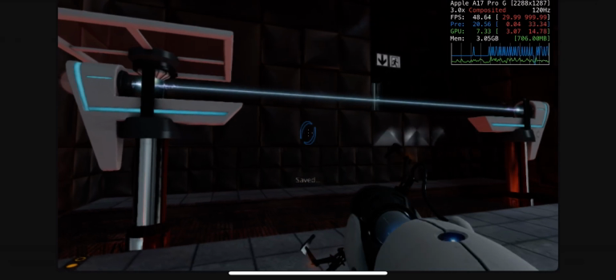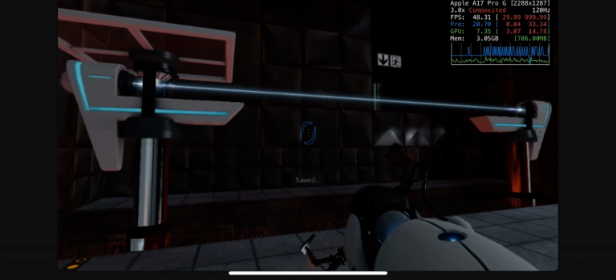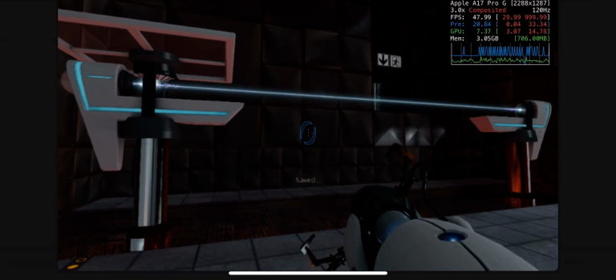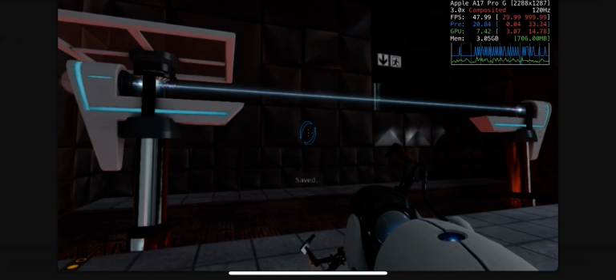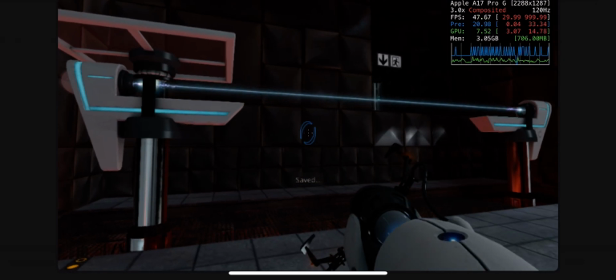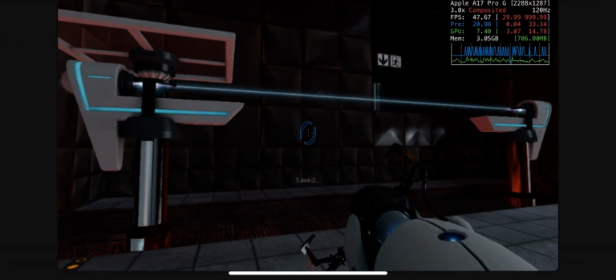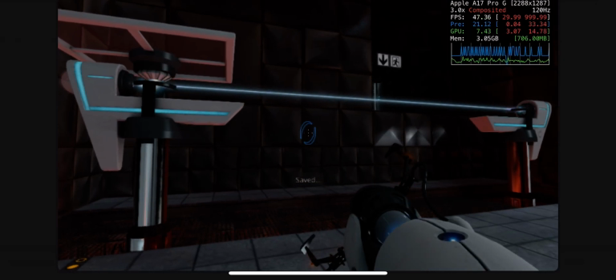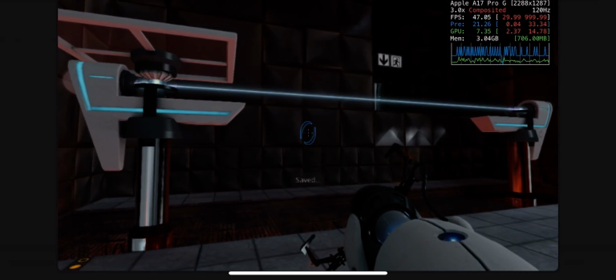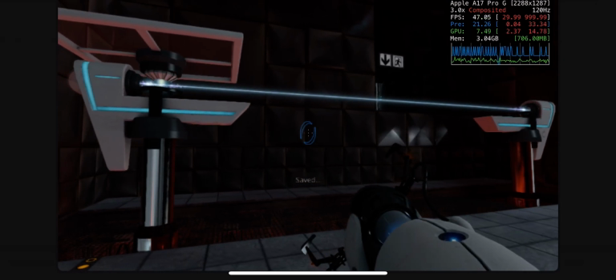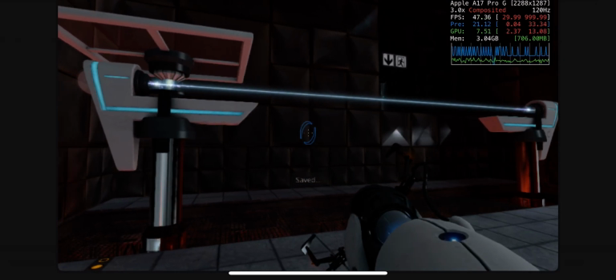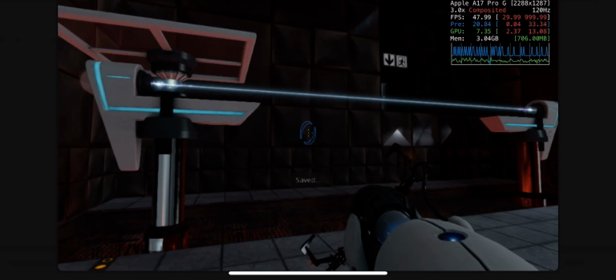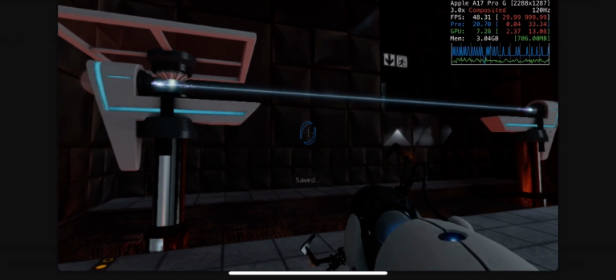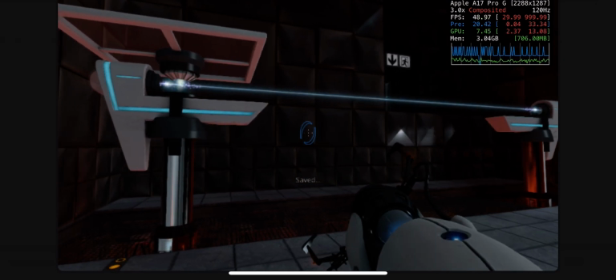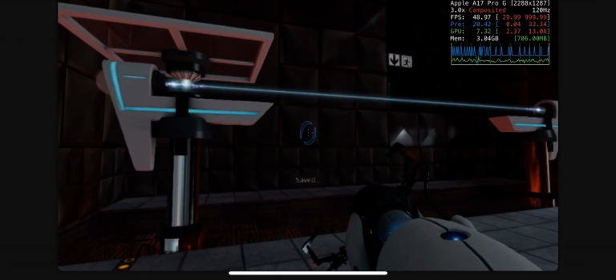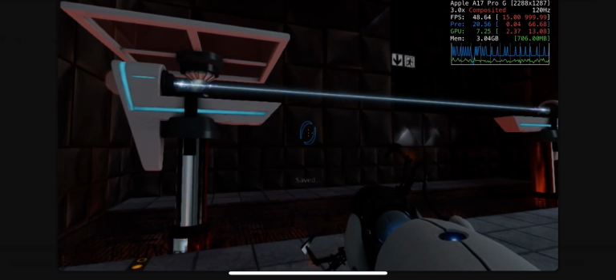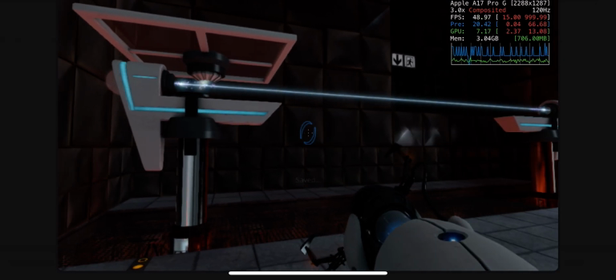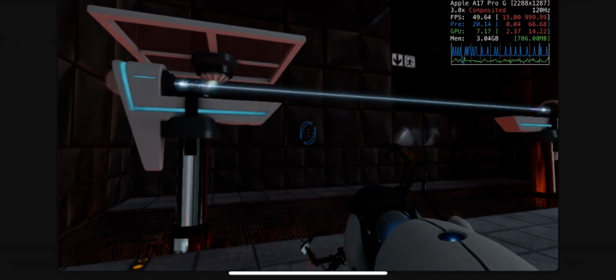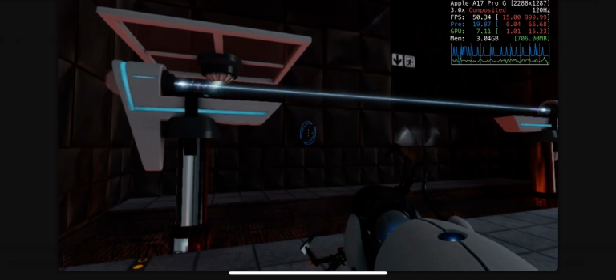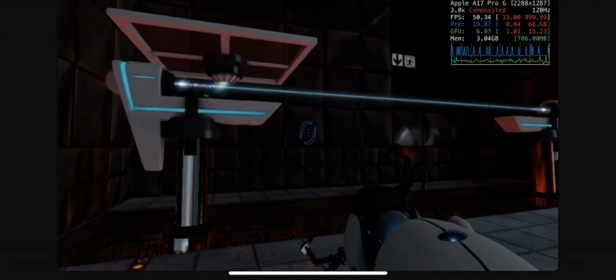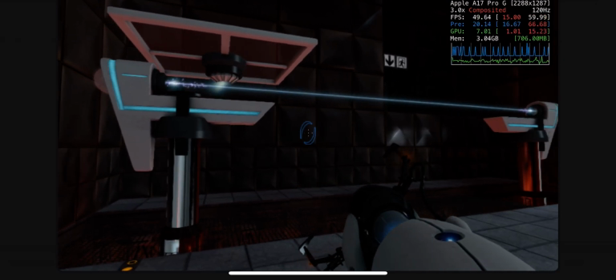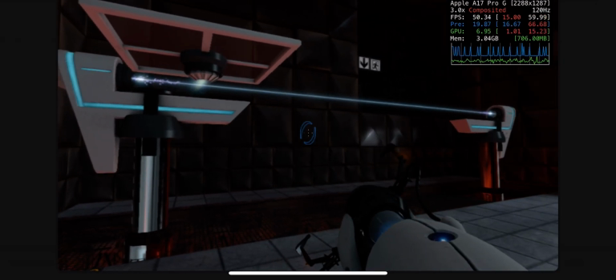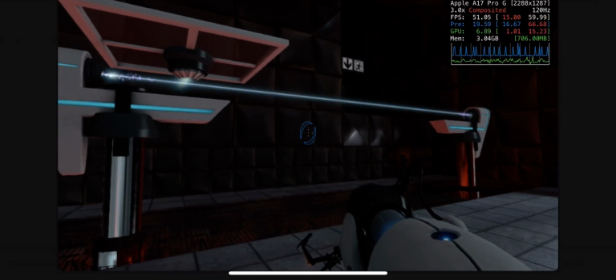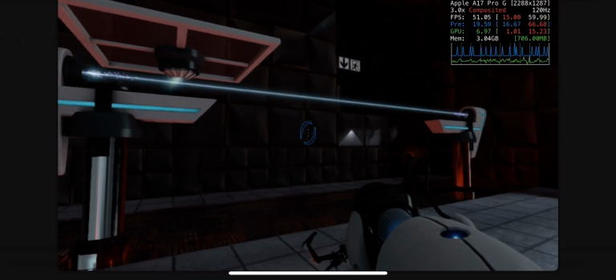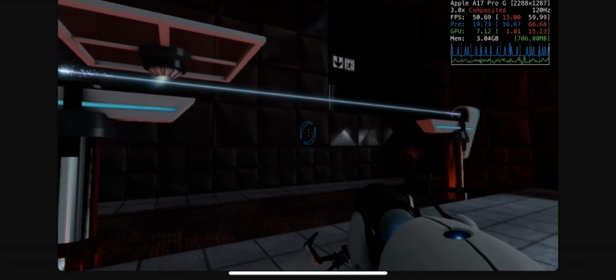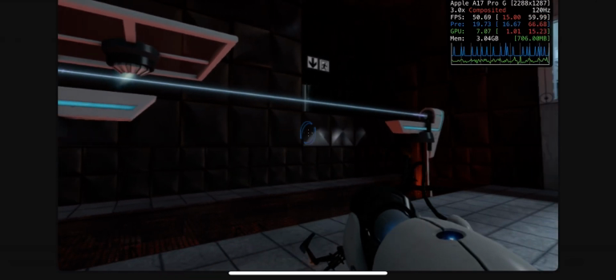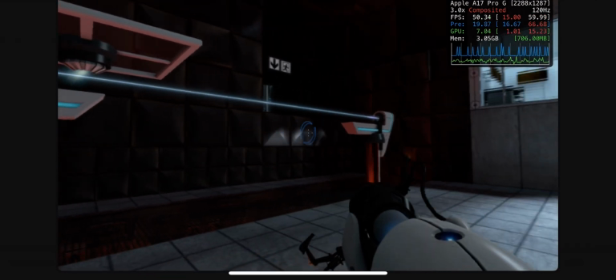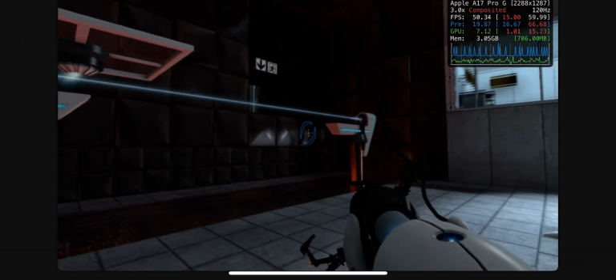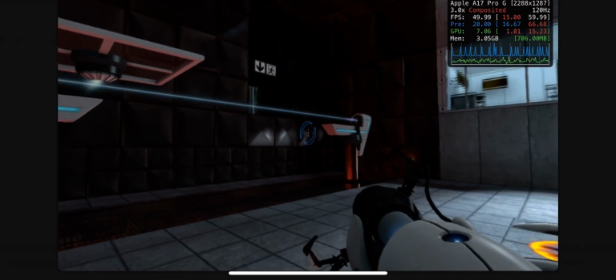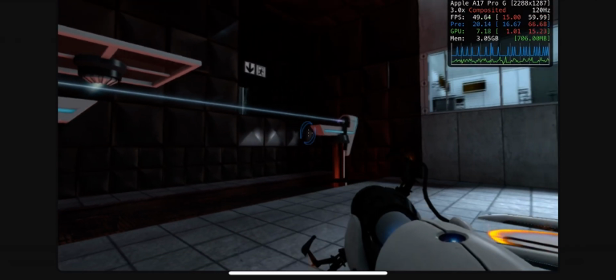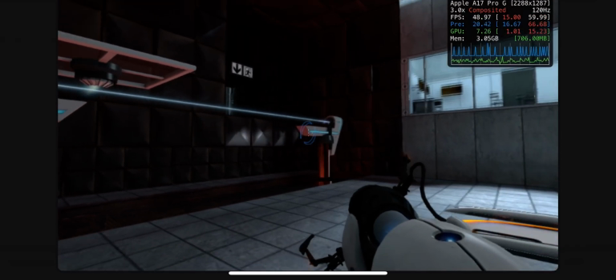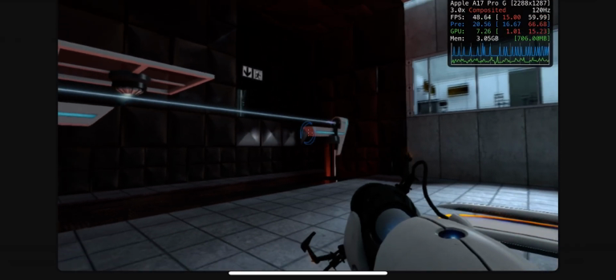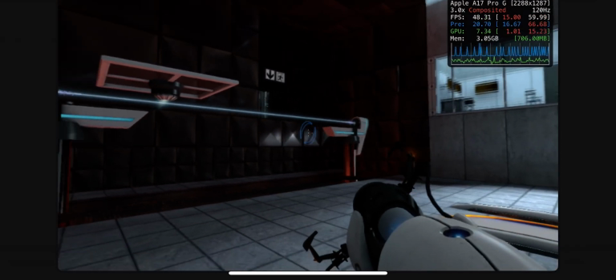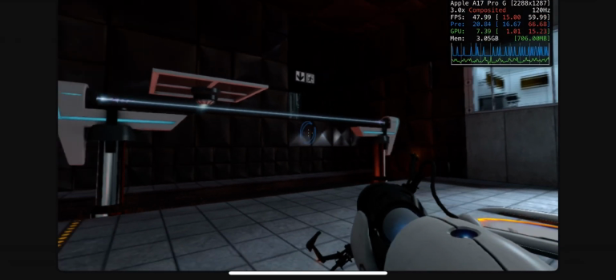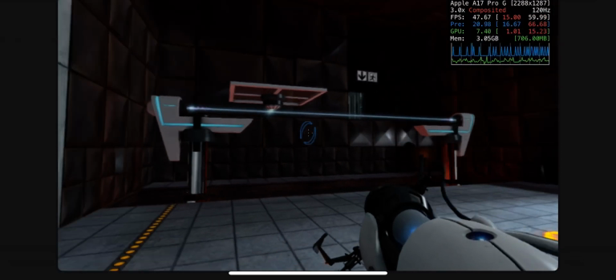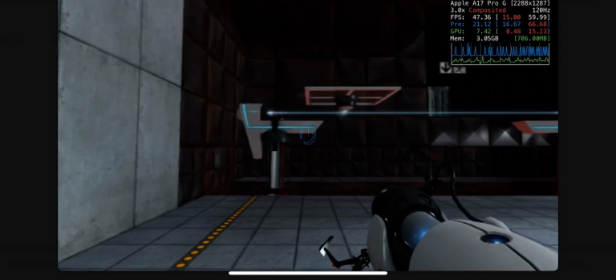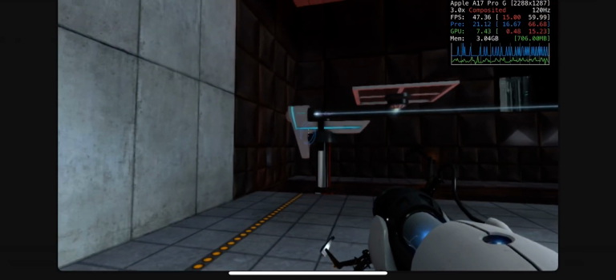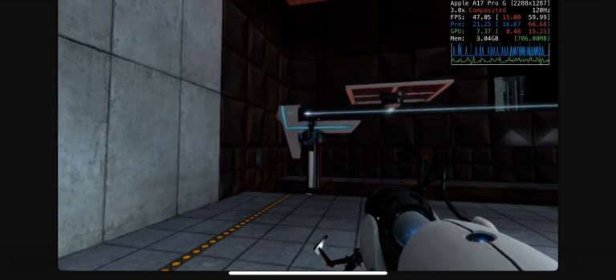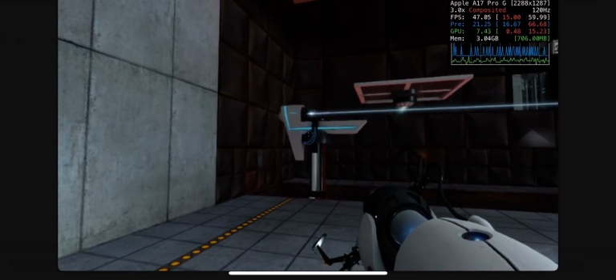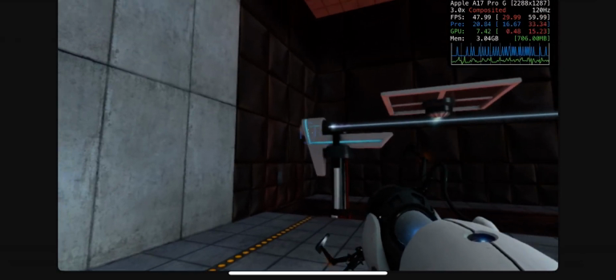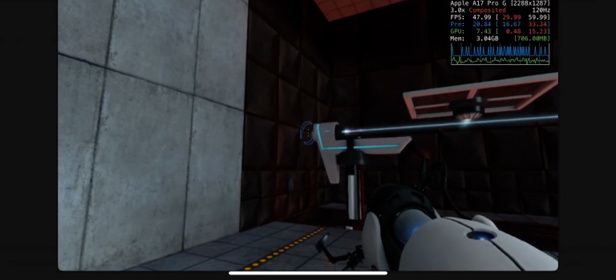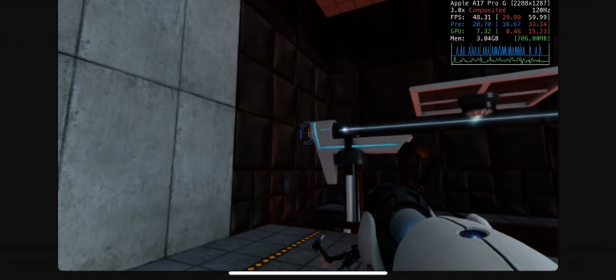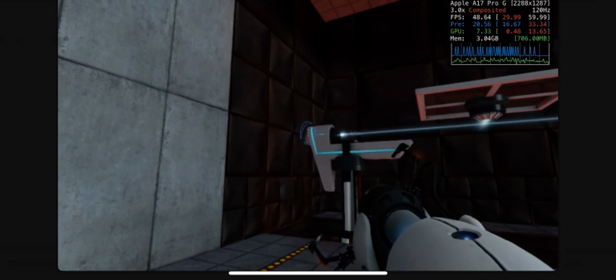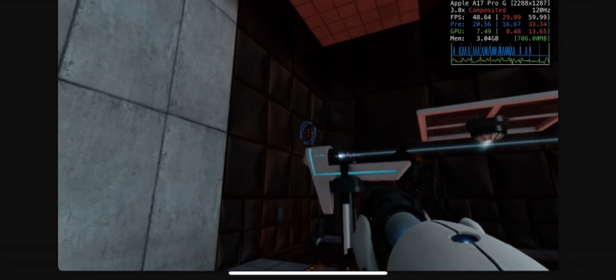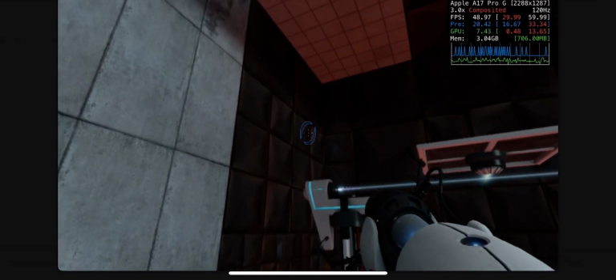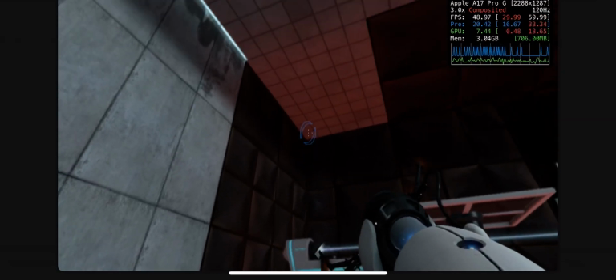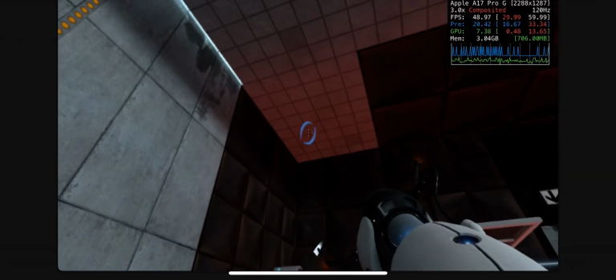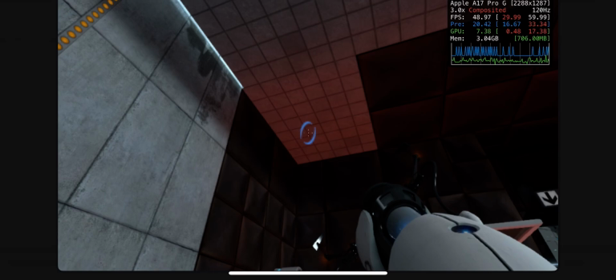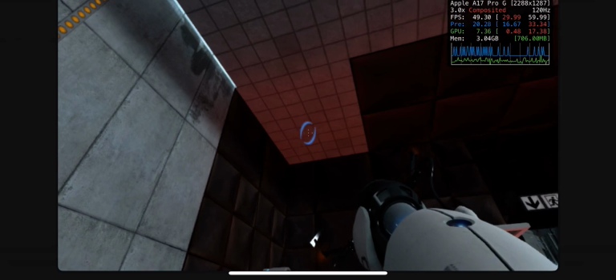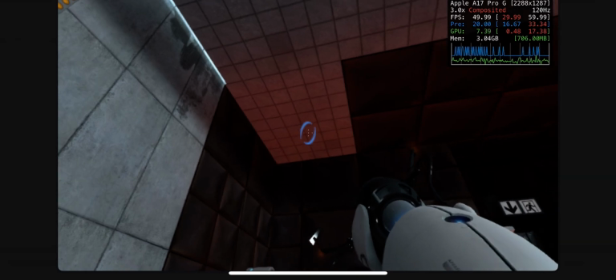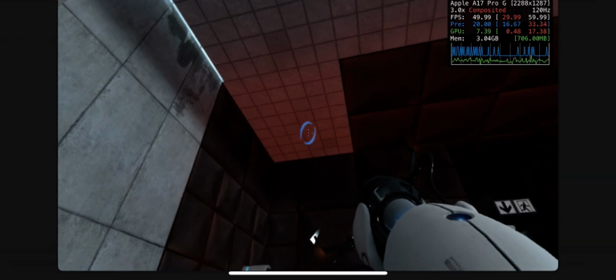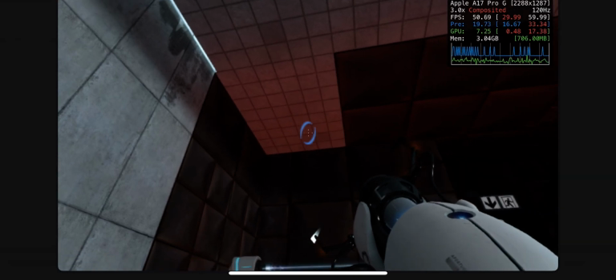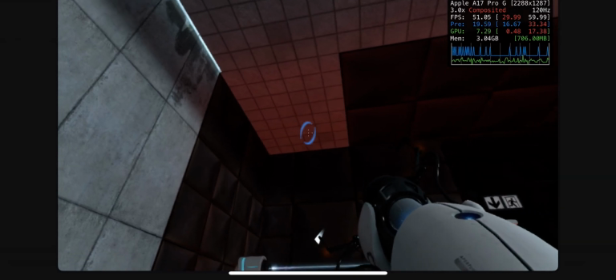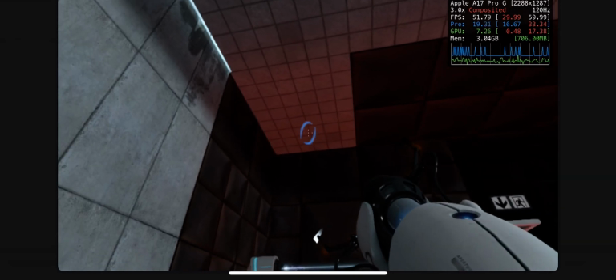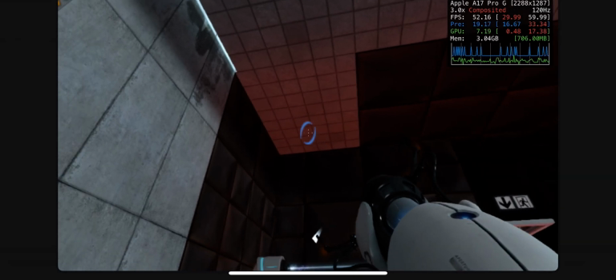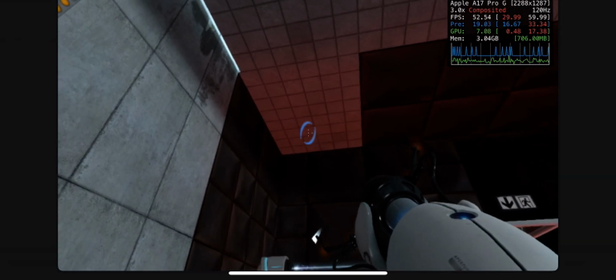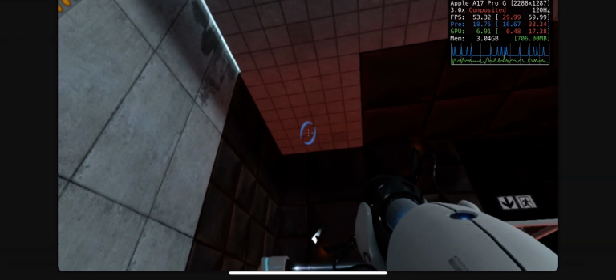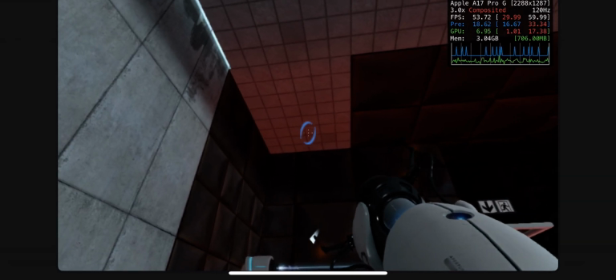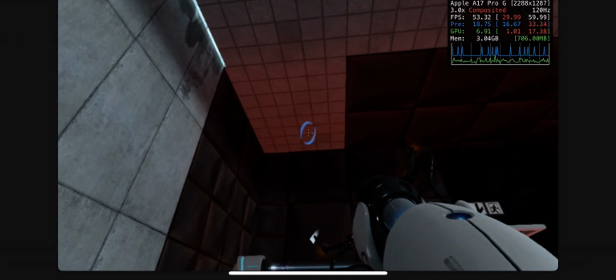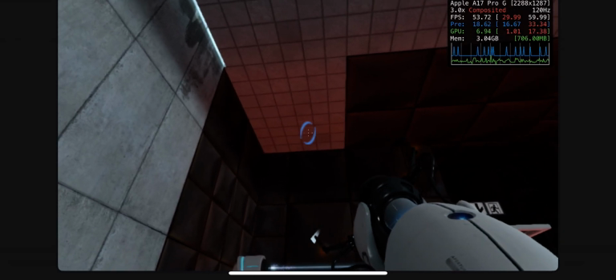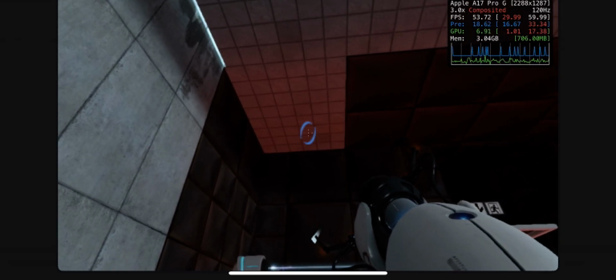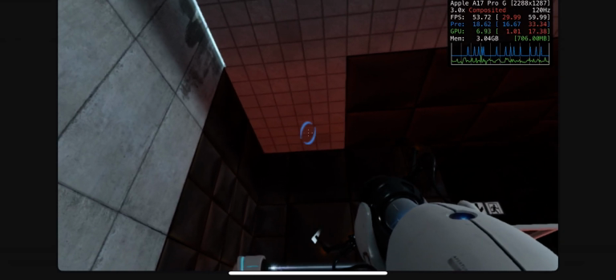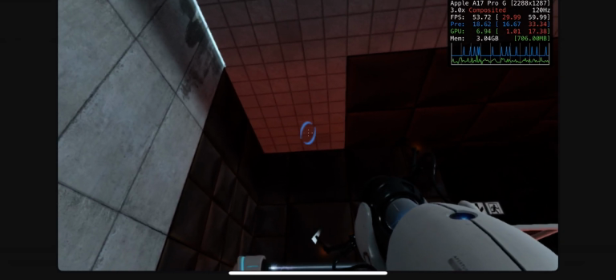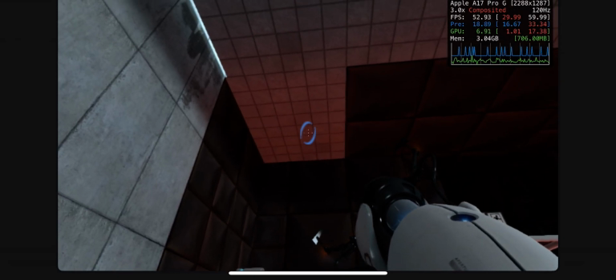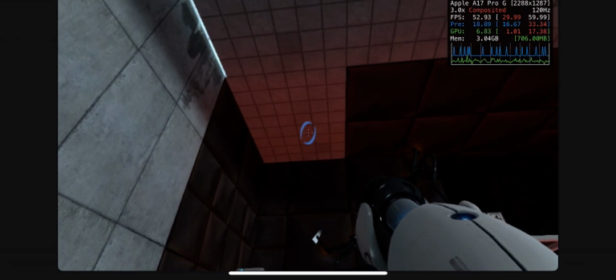Good. Now use the Aperture Science non-stationary scaffold to reach the chamber lock.